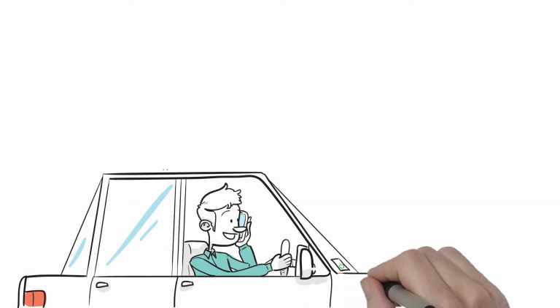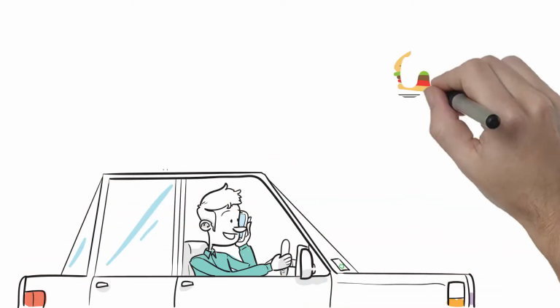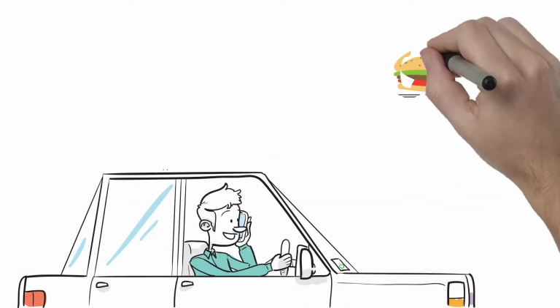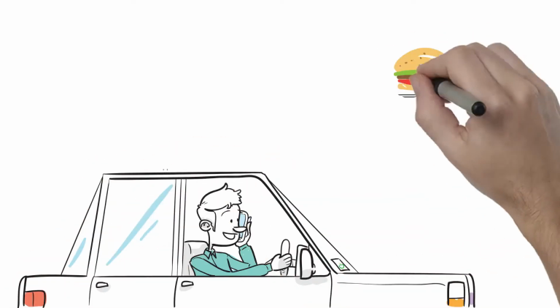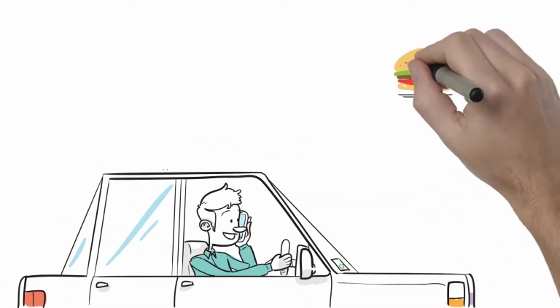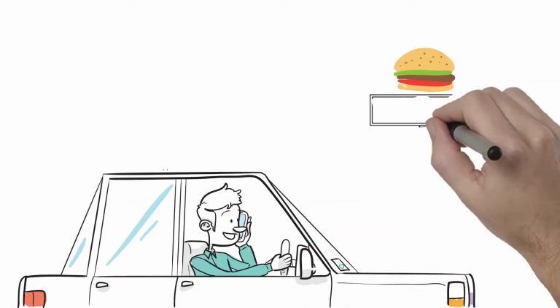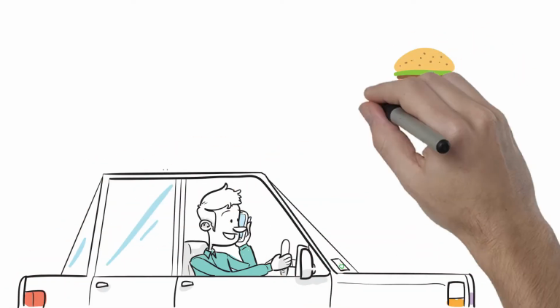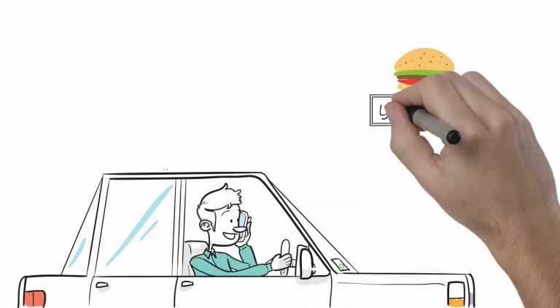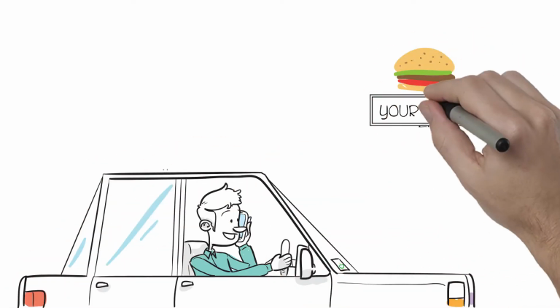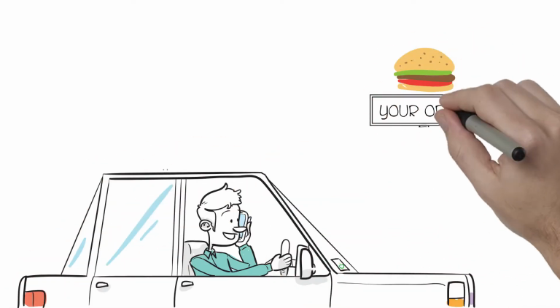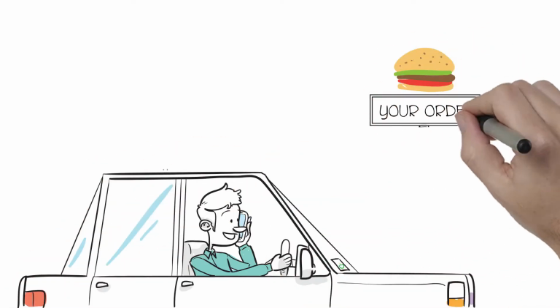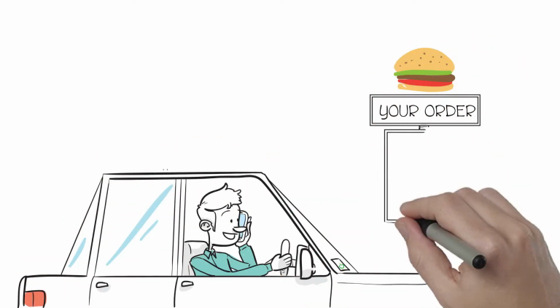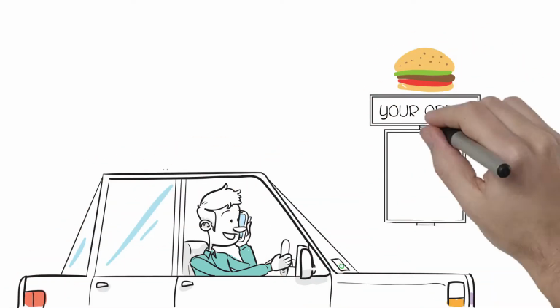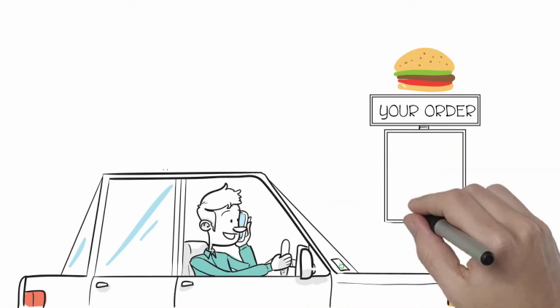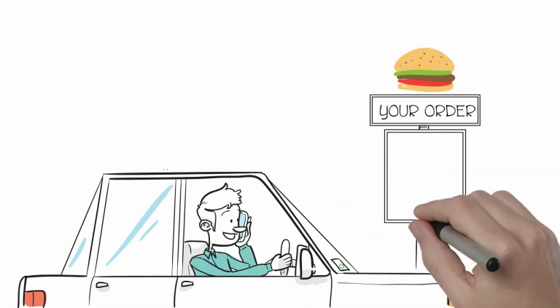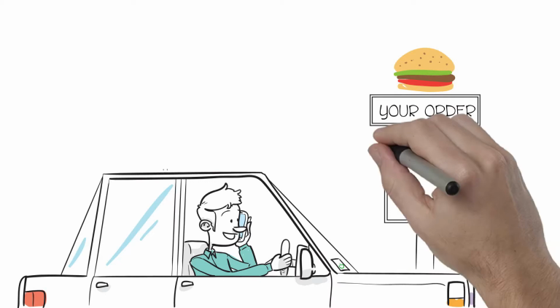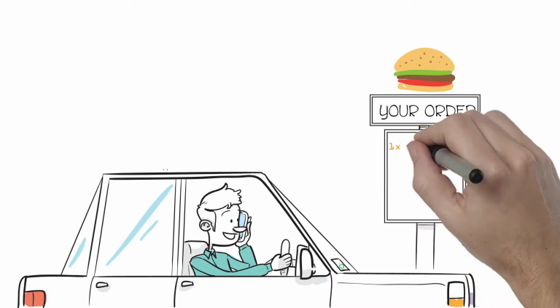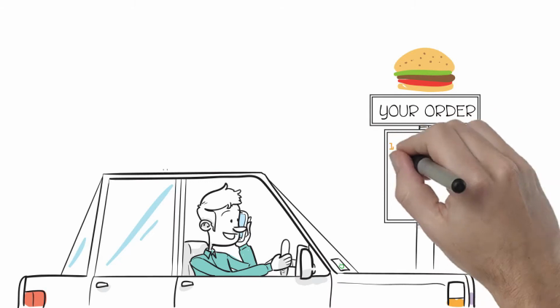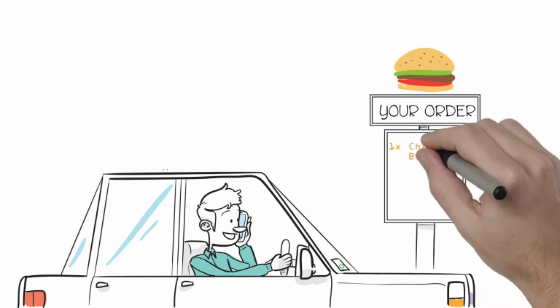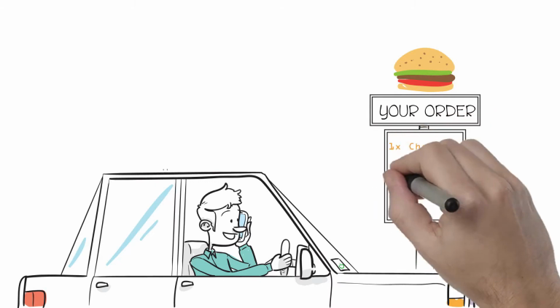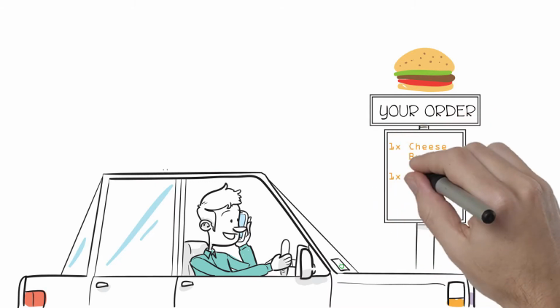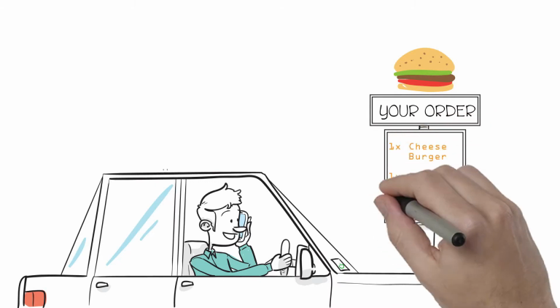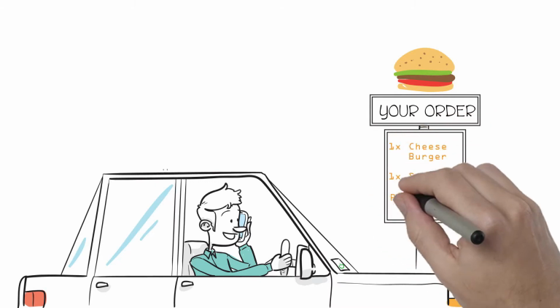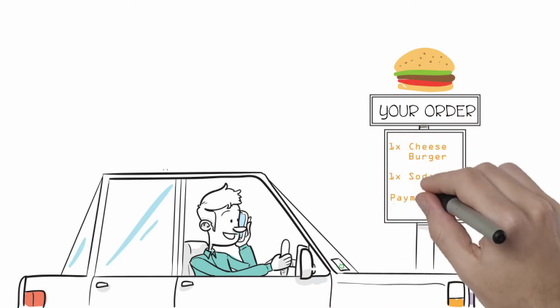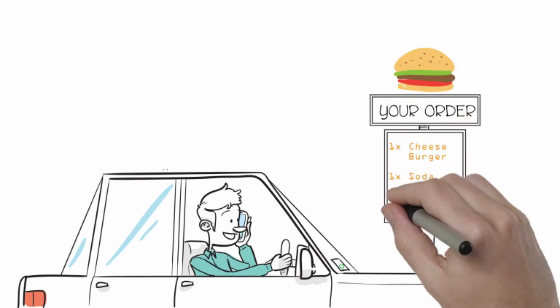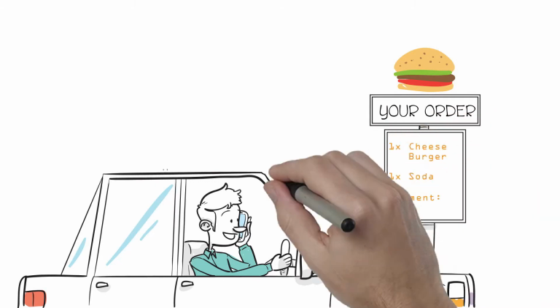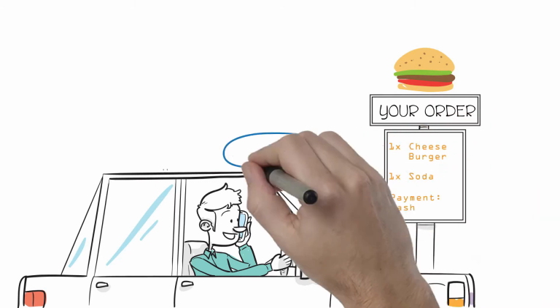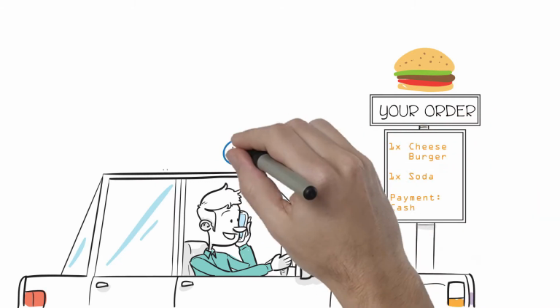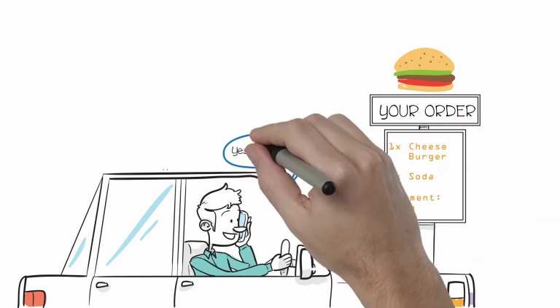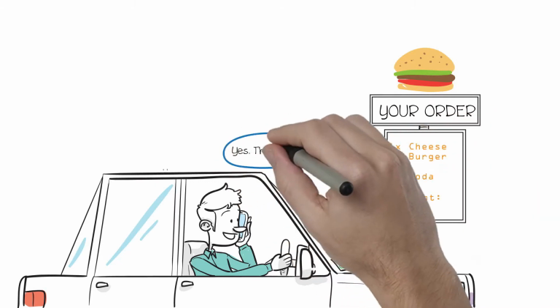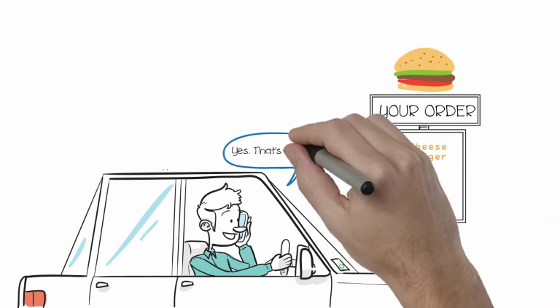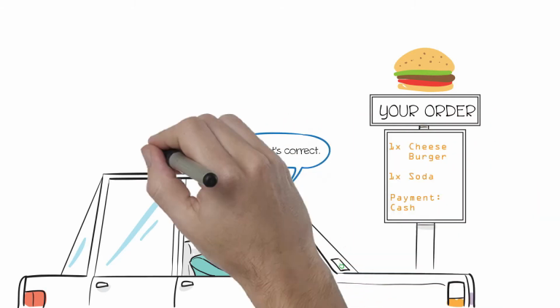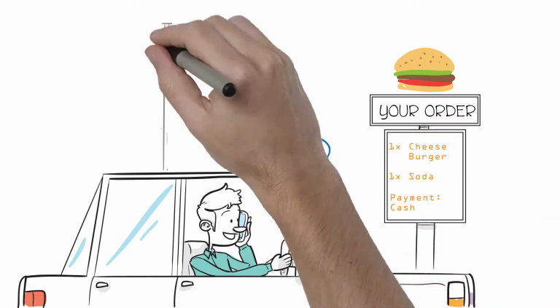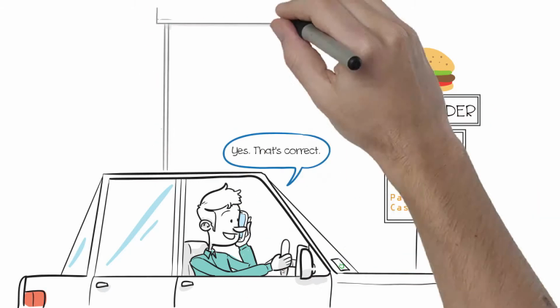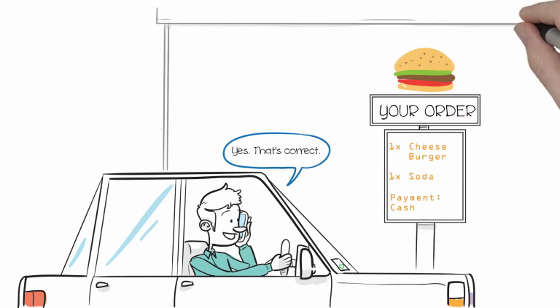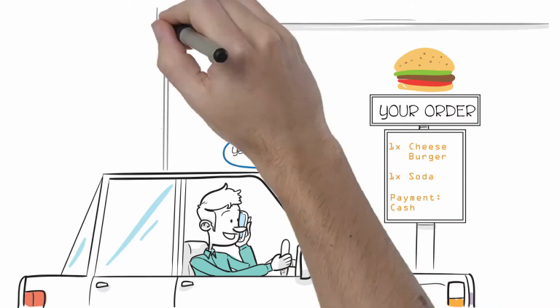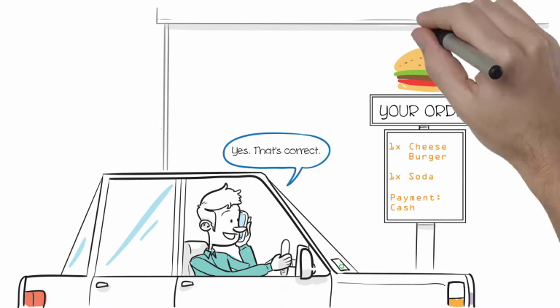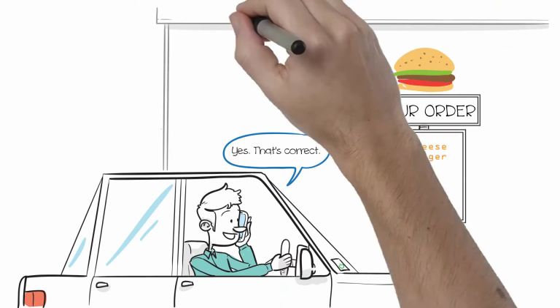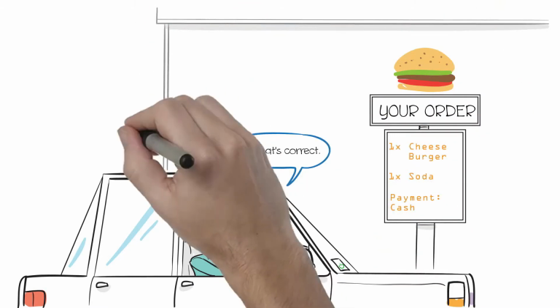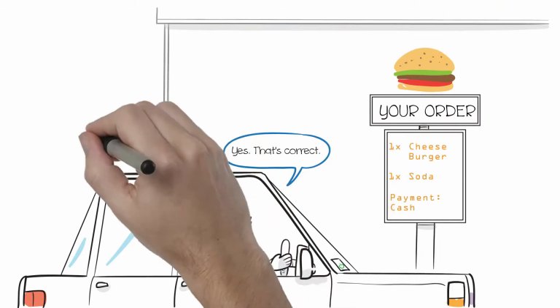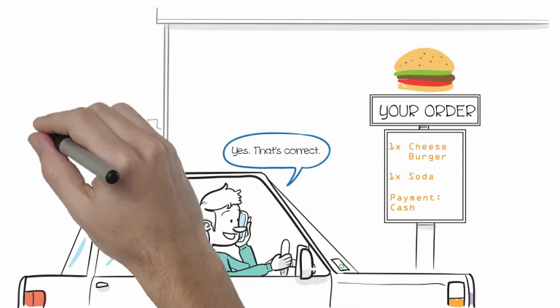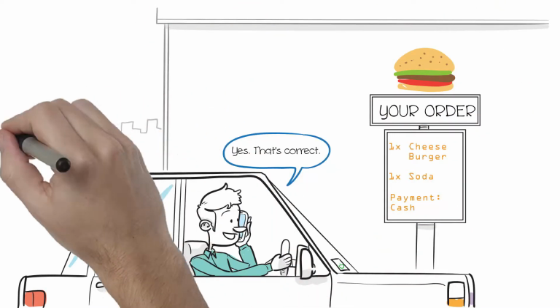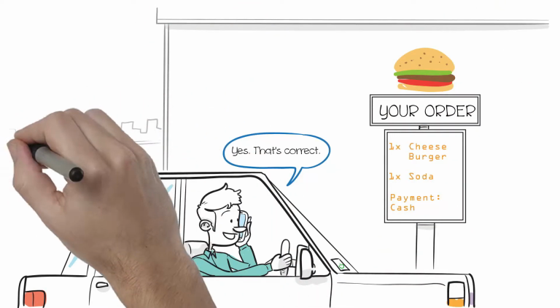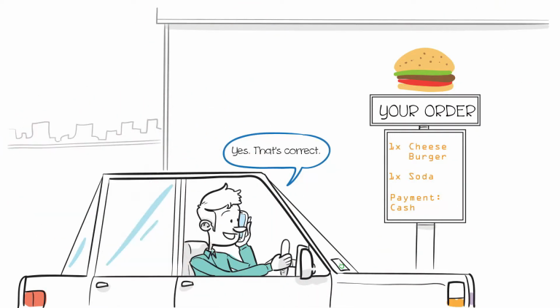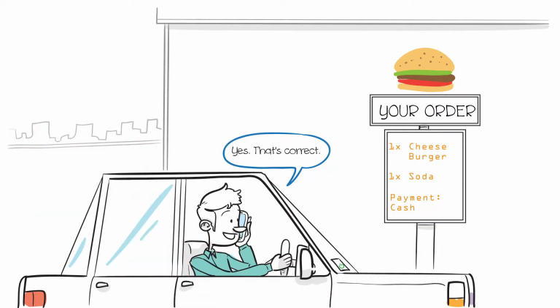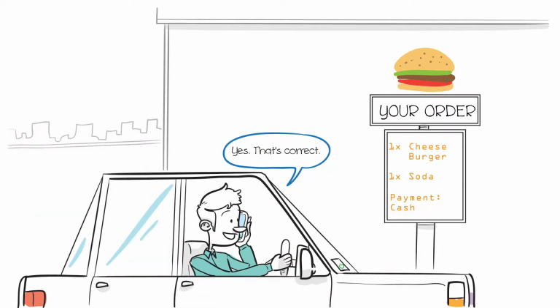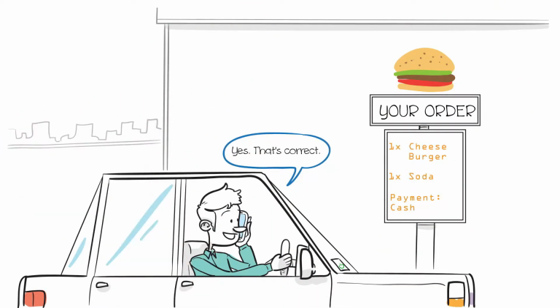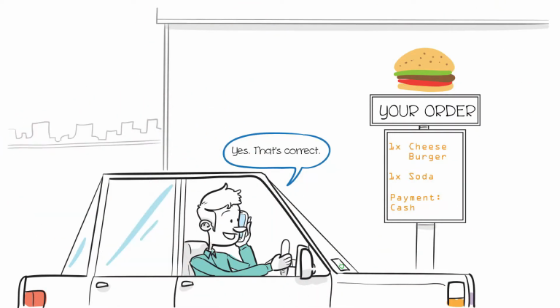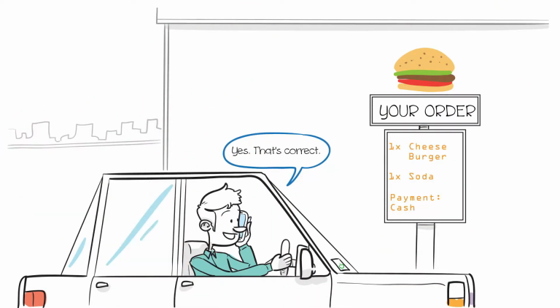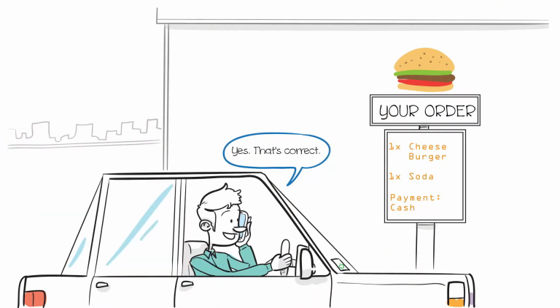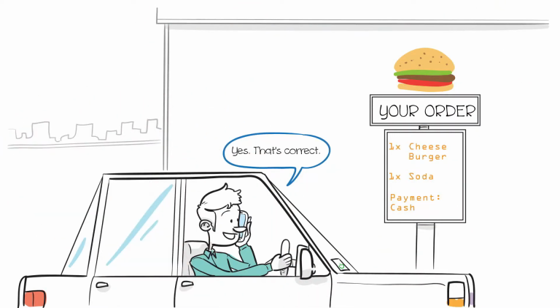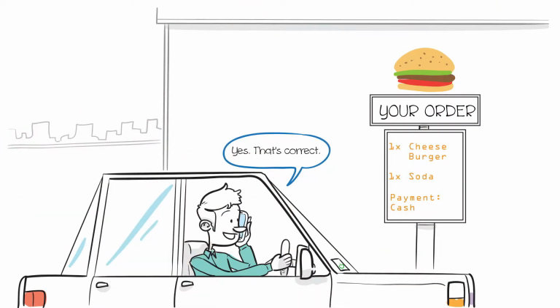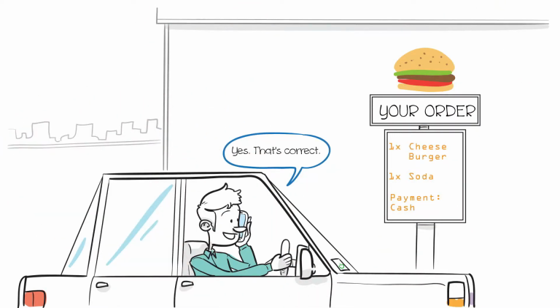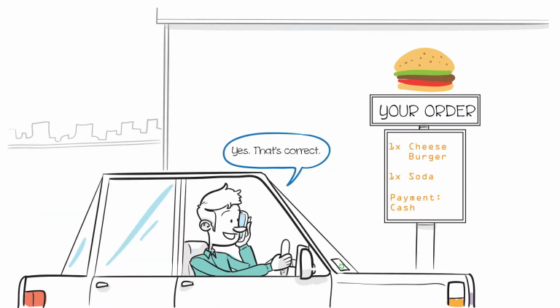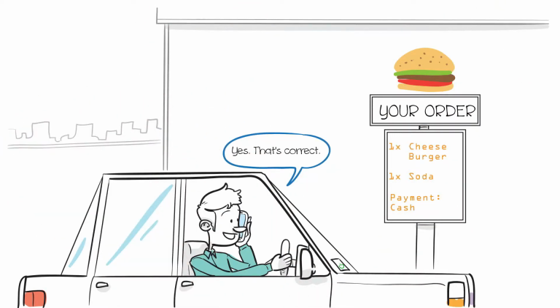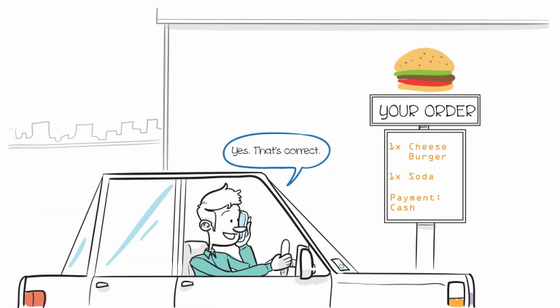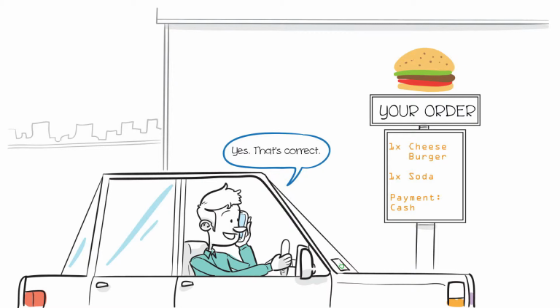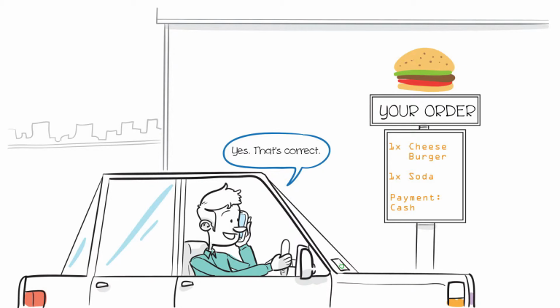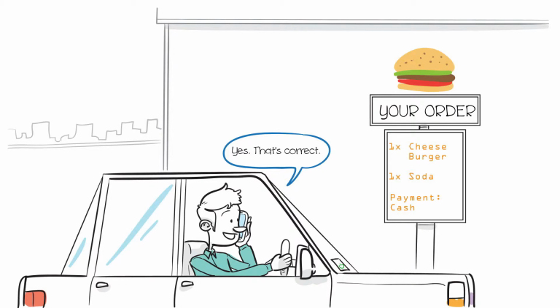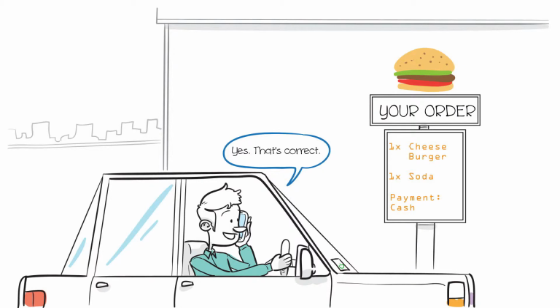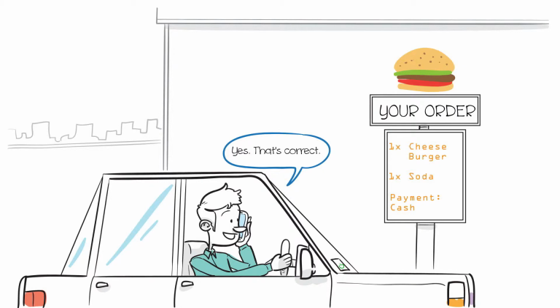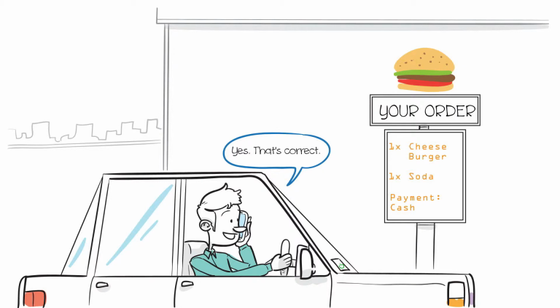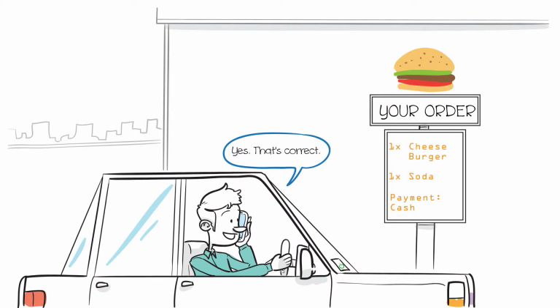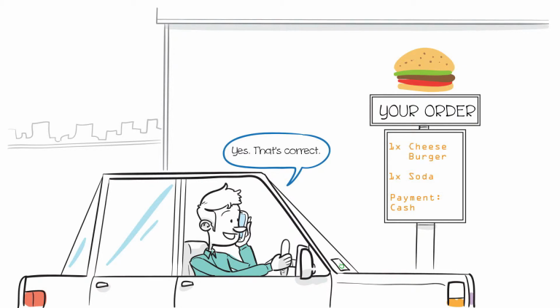Fly-thru Drive-thru works like a toll road pass — hands-free, always on — providing a continuous reminder to fly-thru your drive-thru.